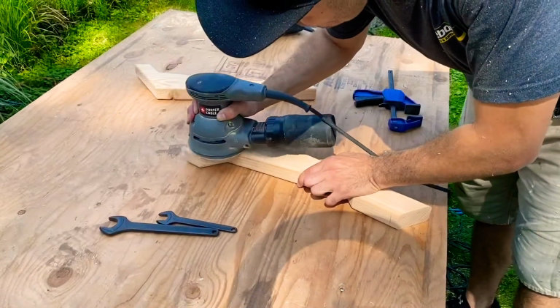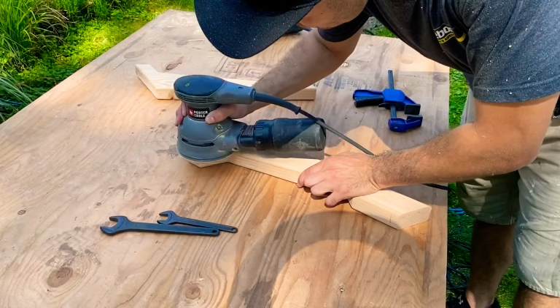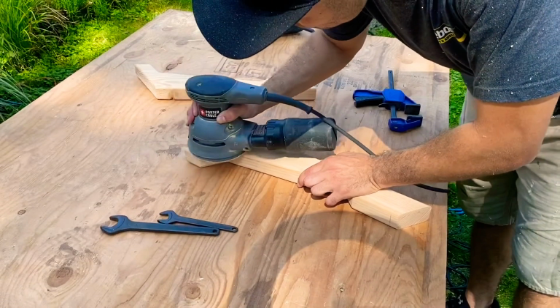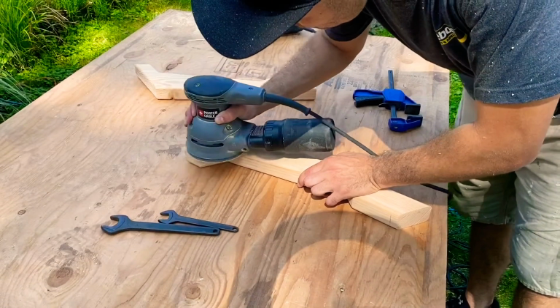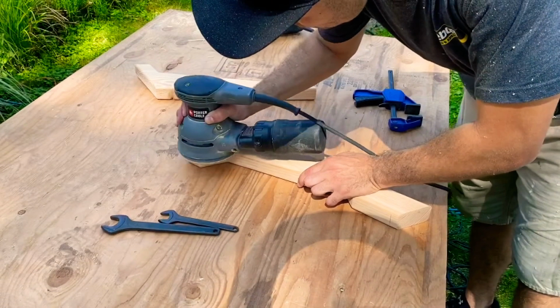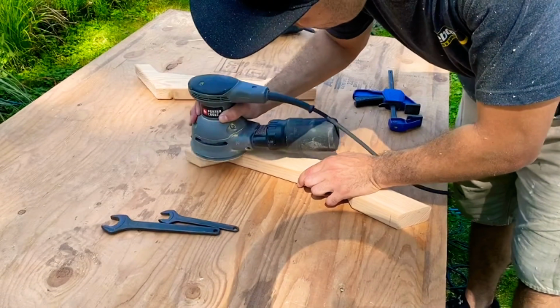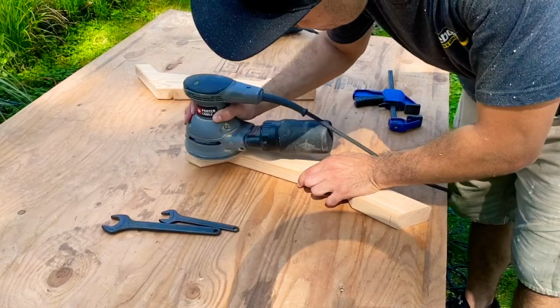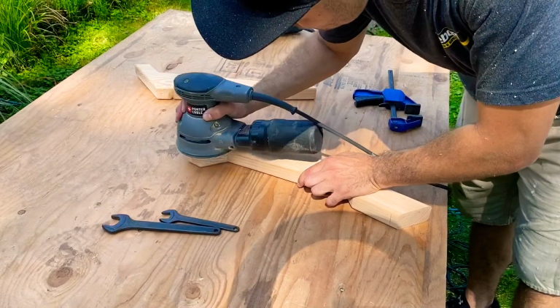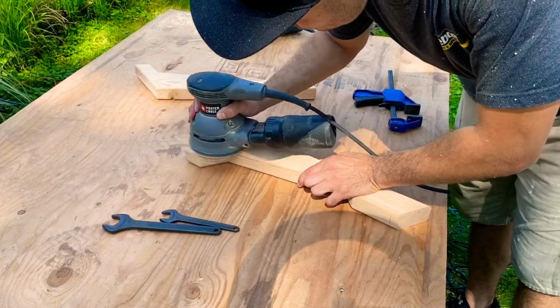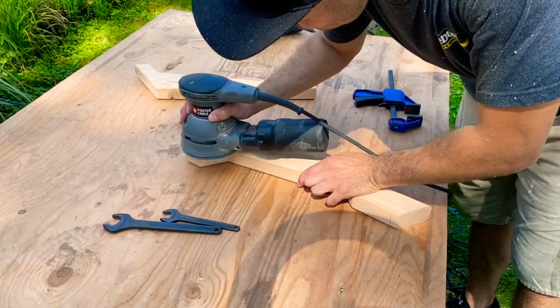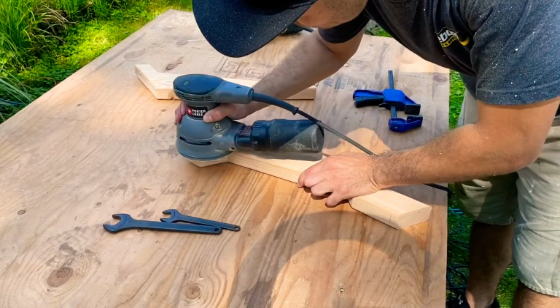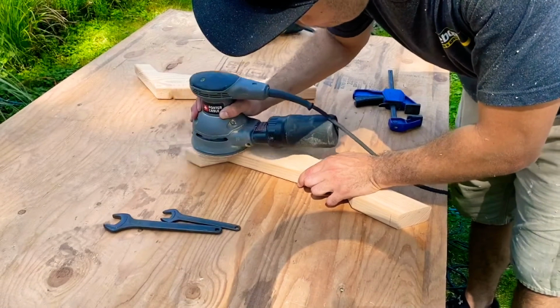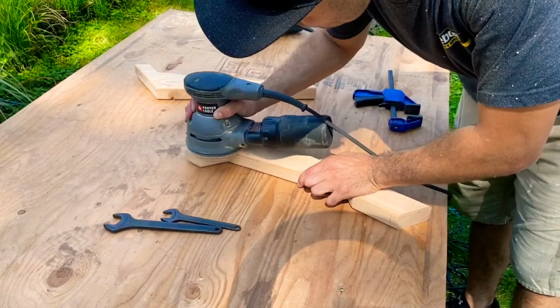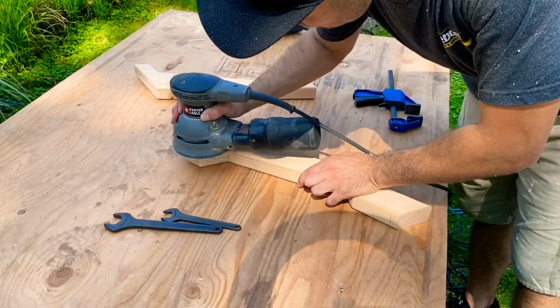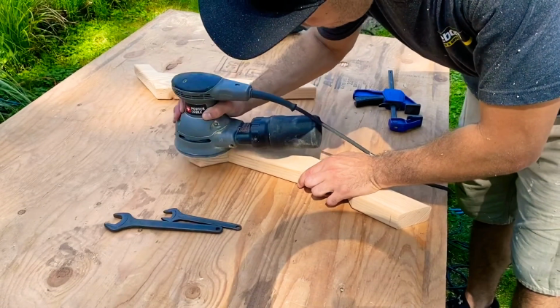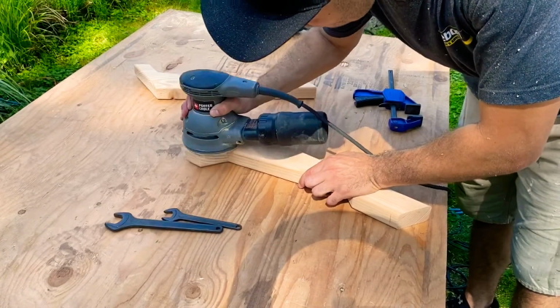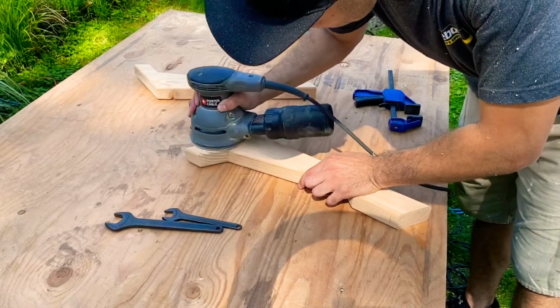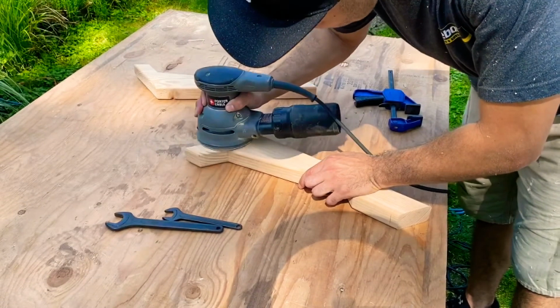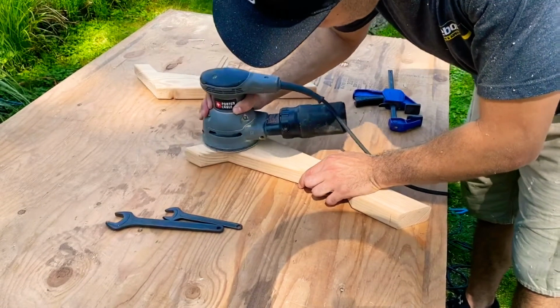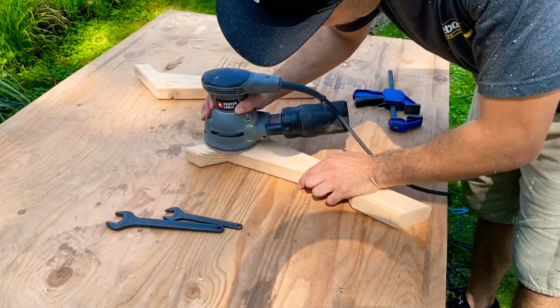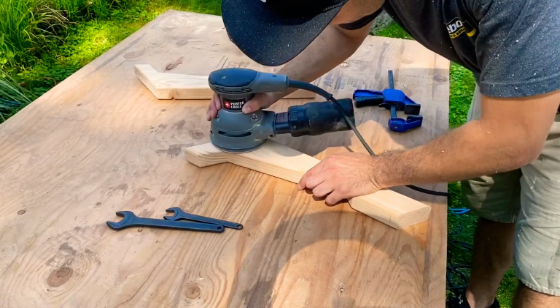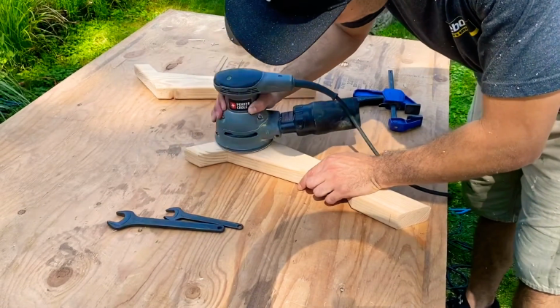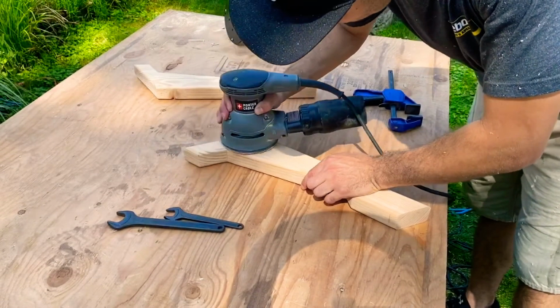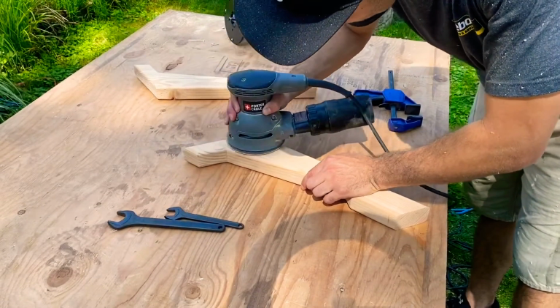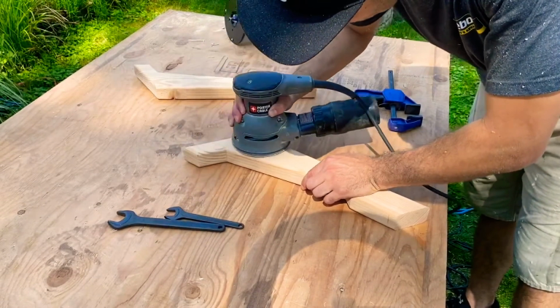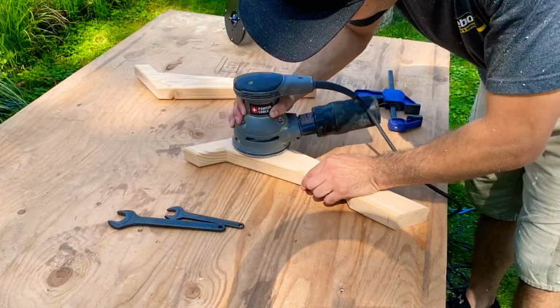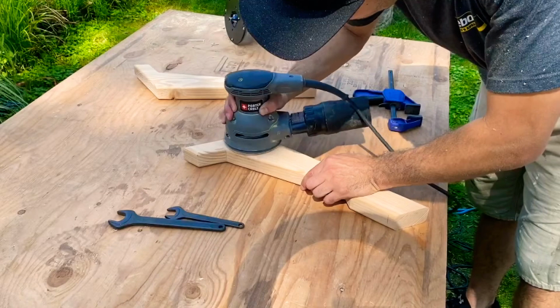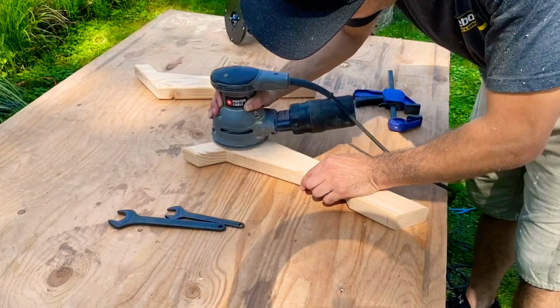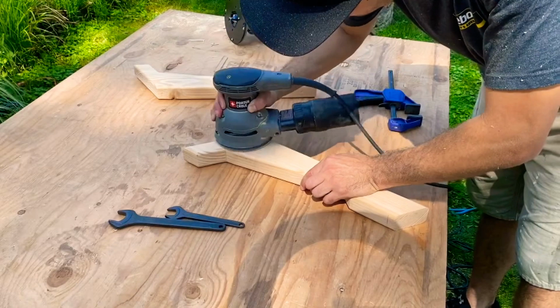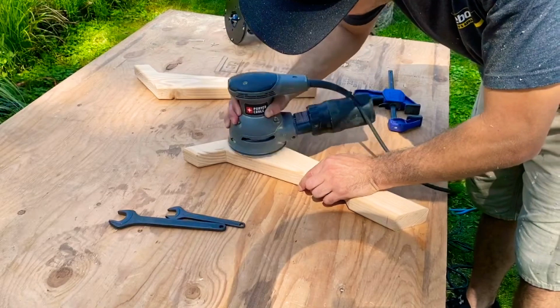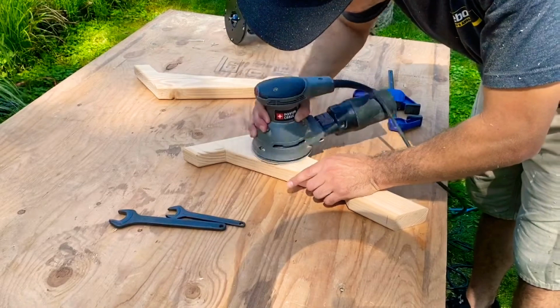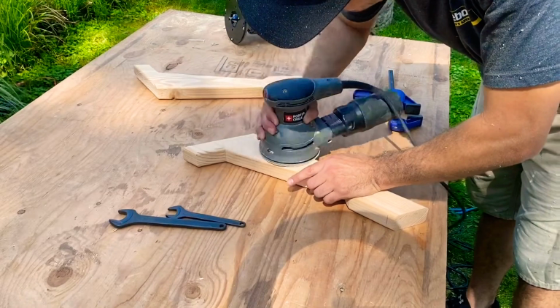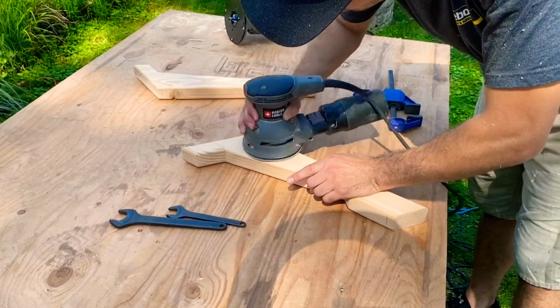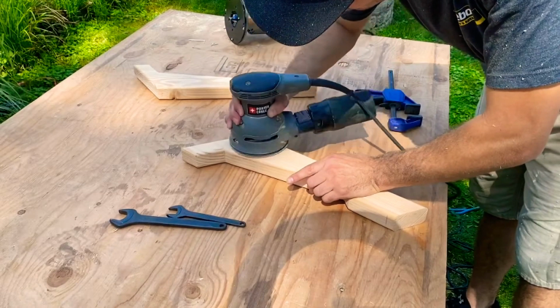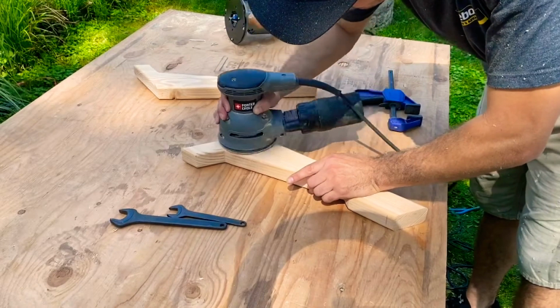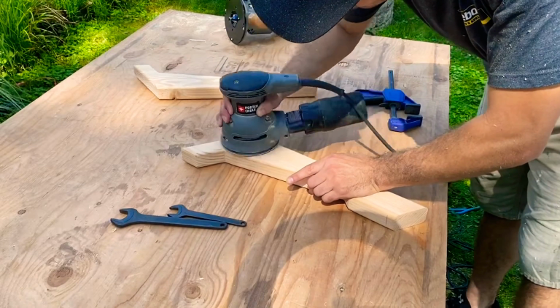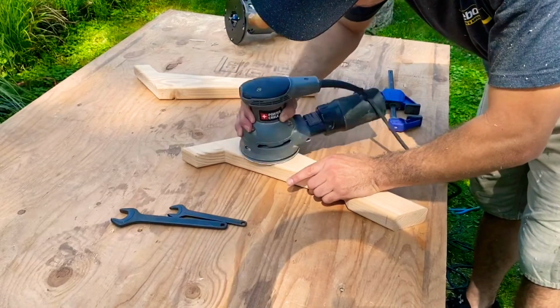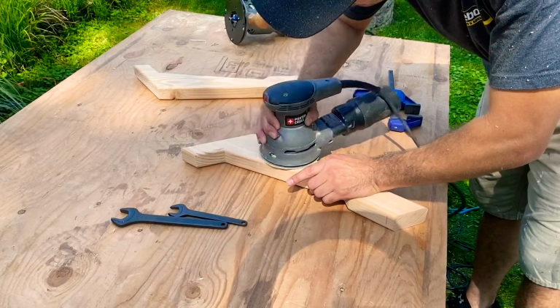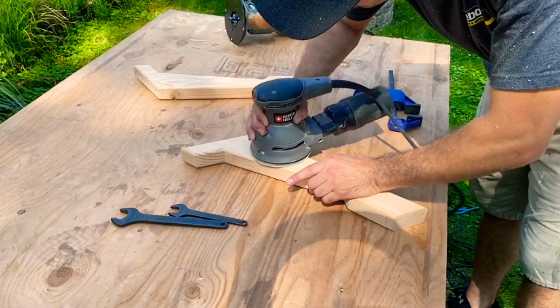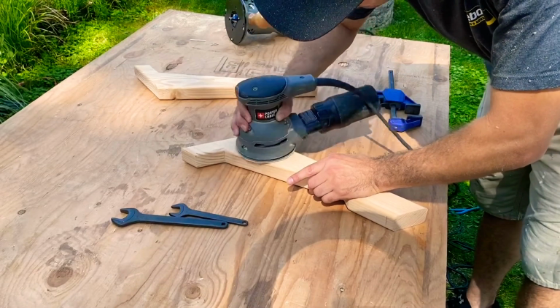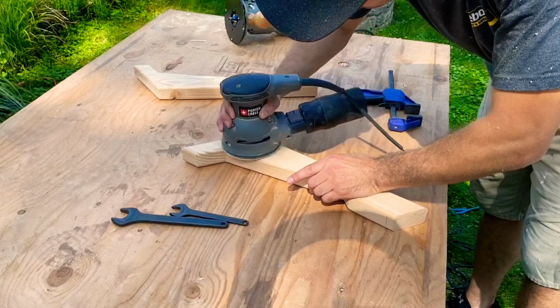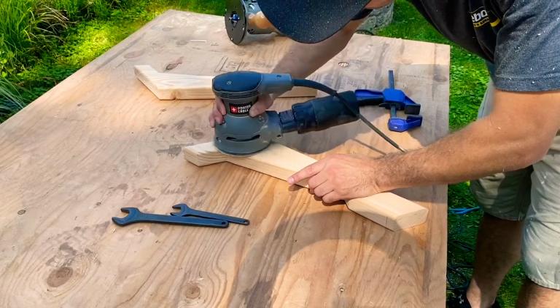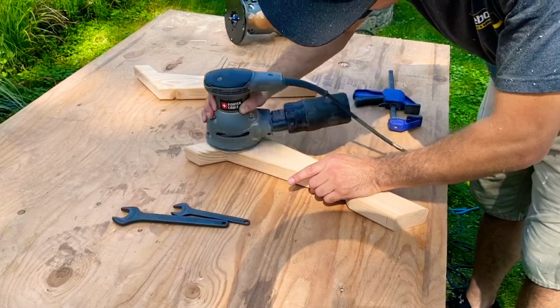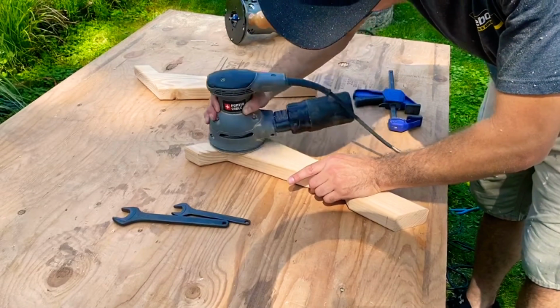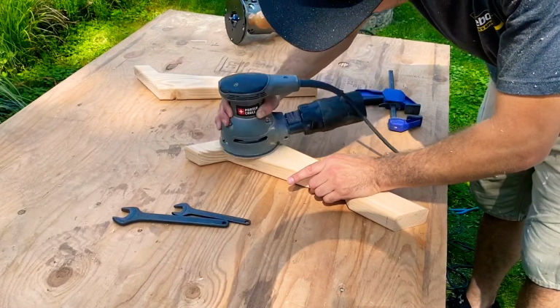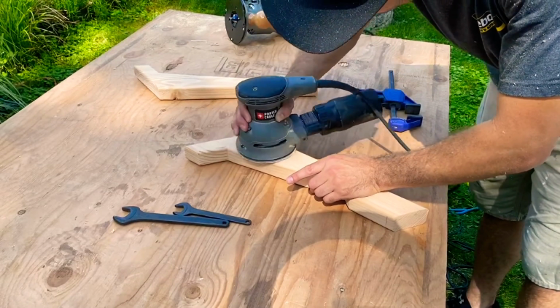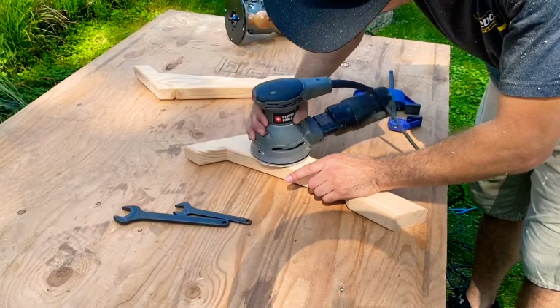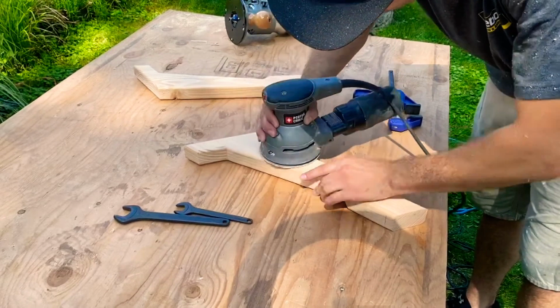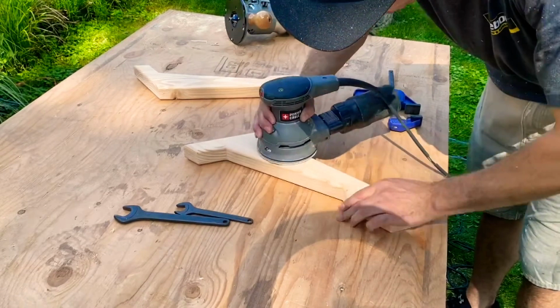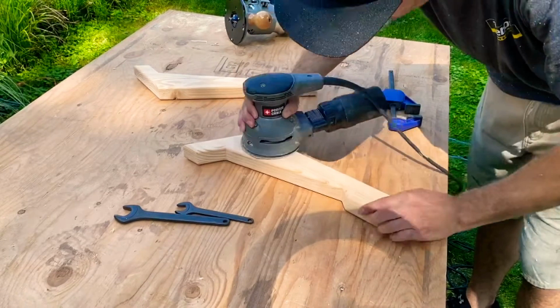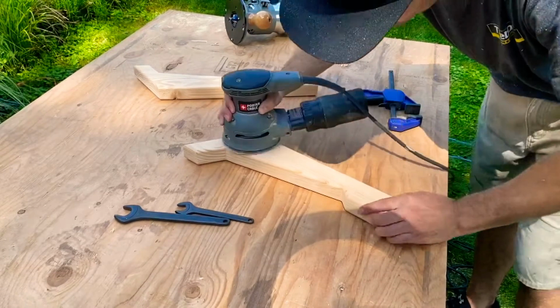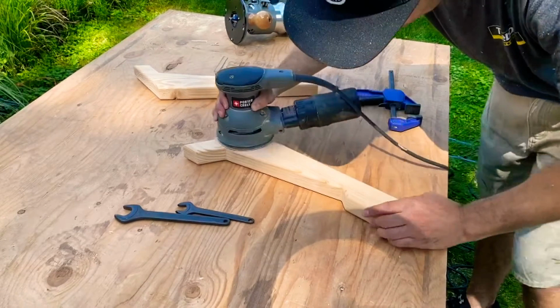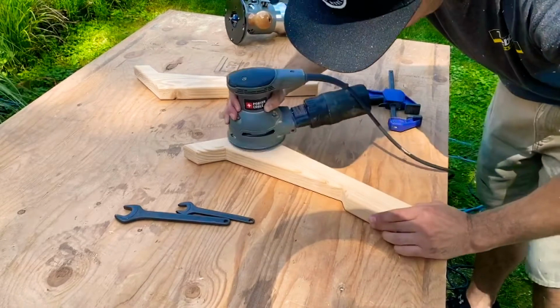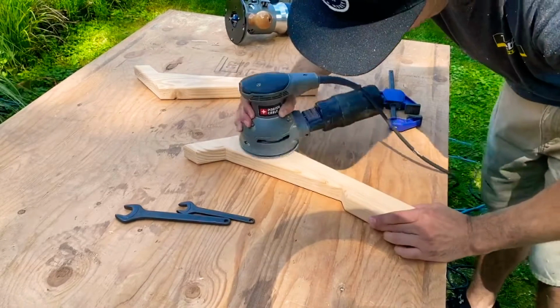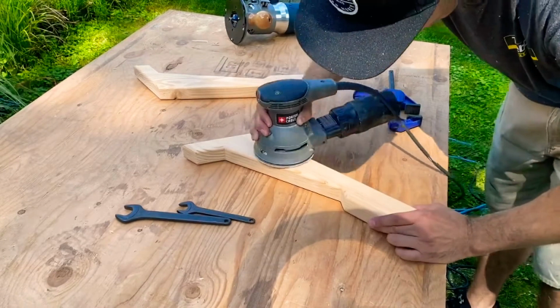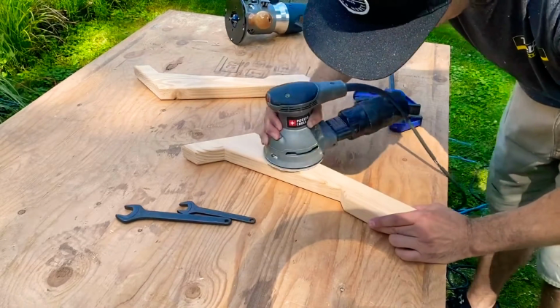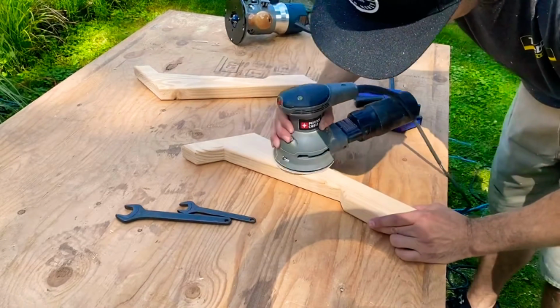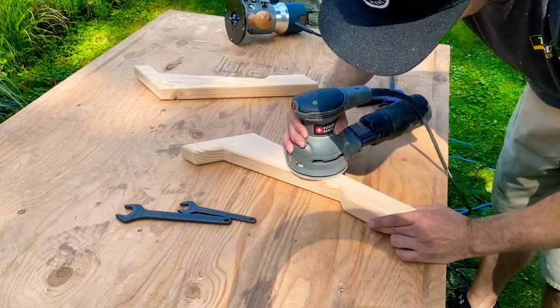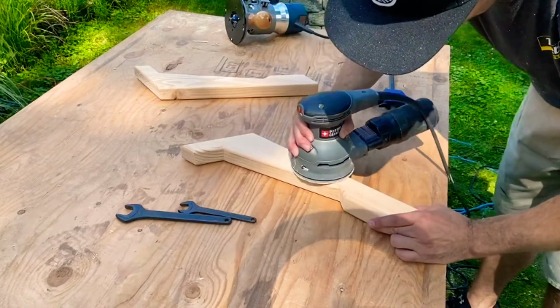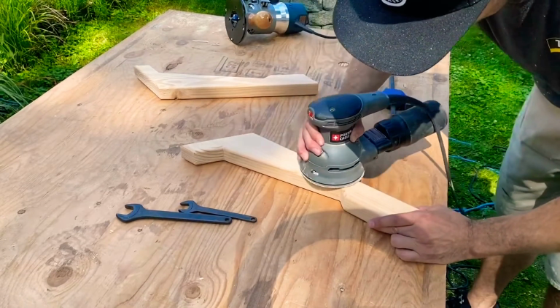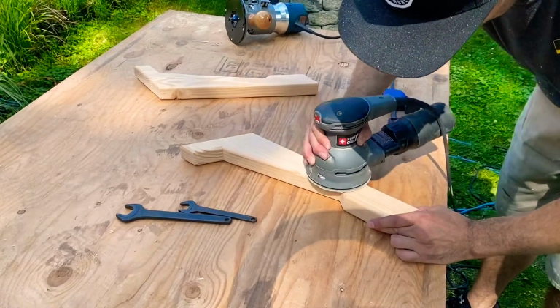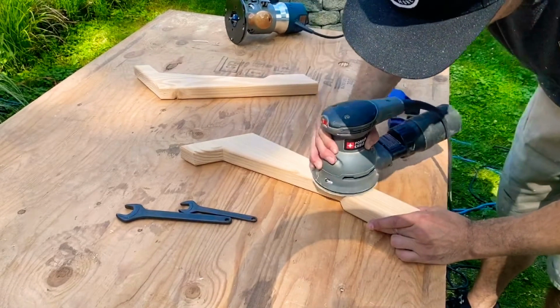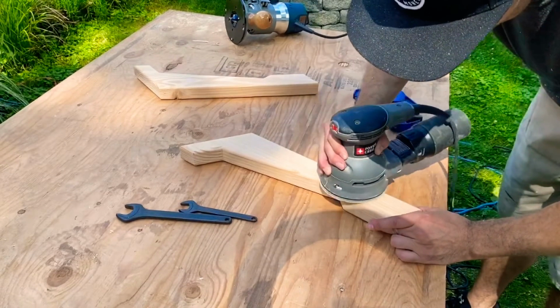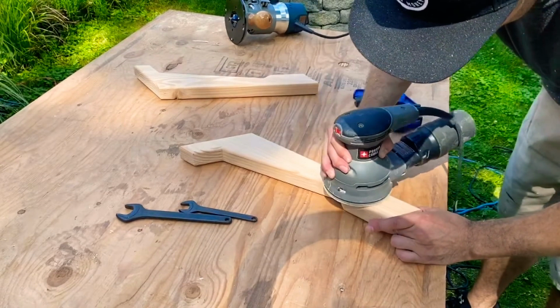I then used an orbital sander to sand down all the sides of the arms — first with 60 grit and then 120 grit.